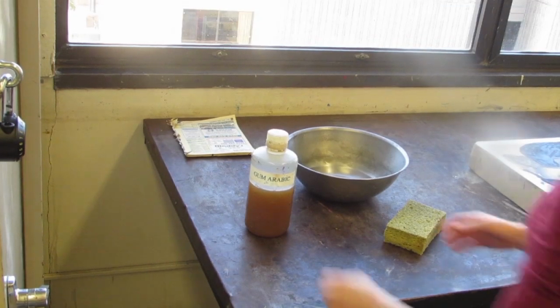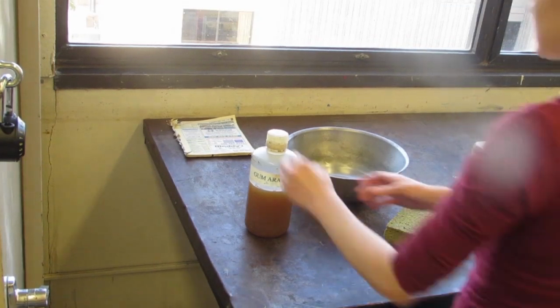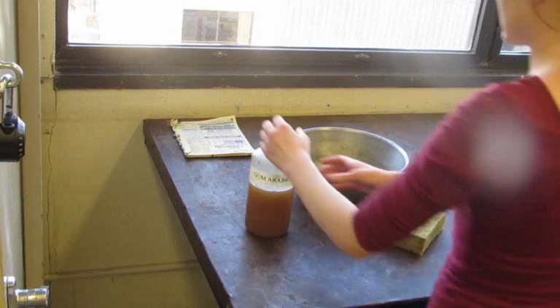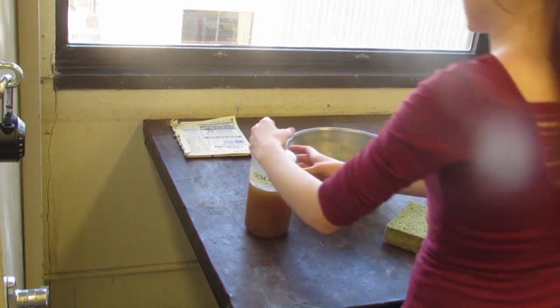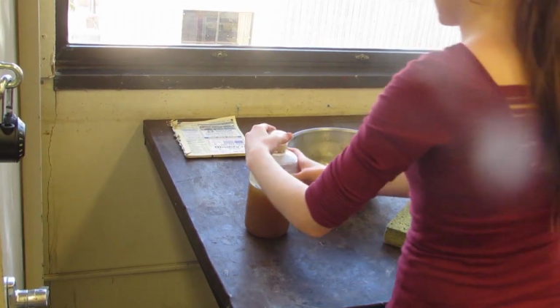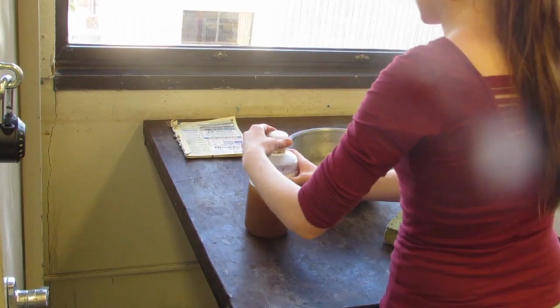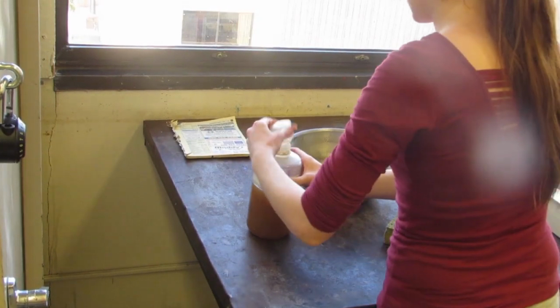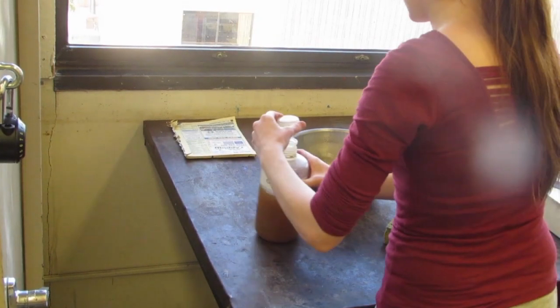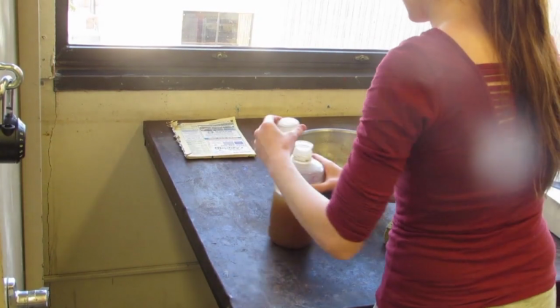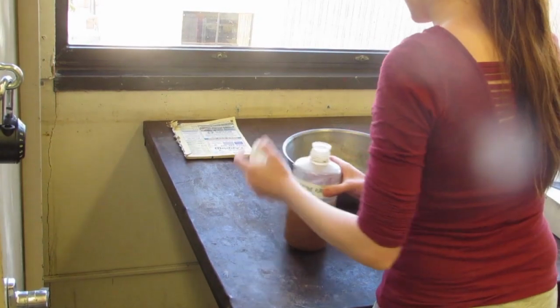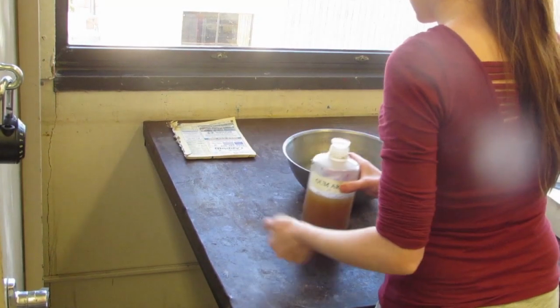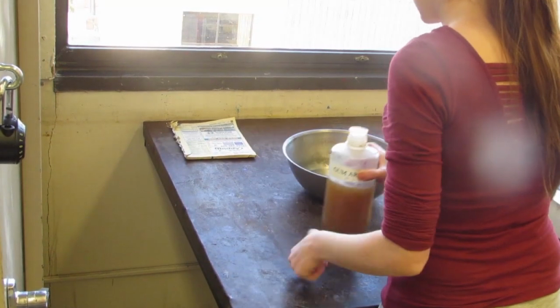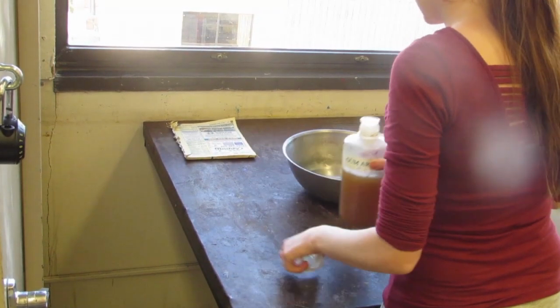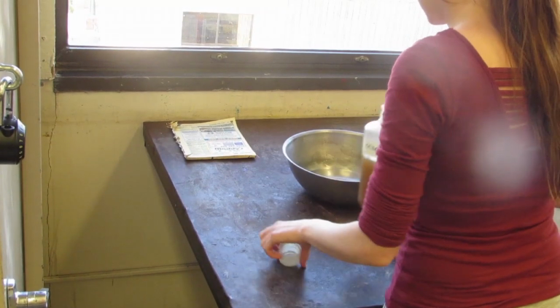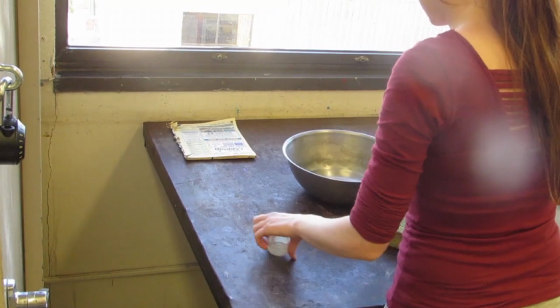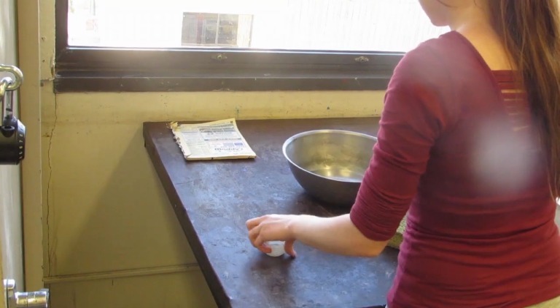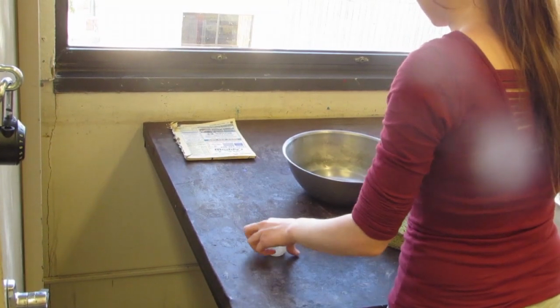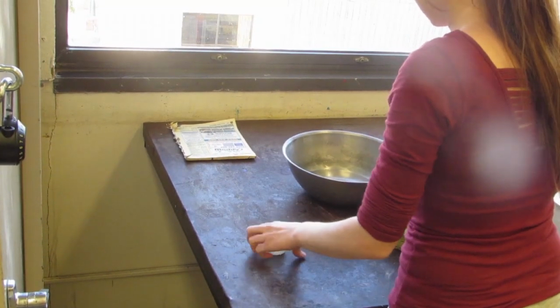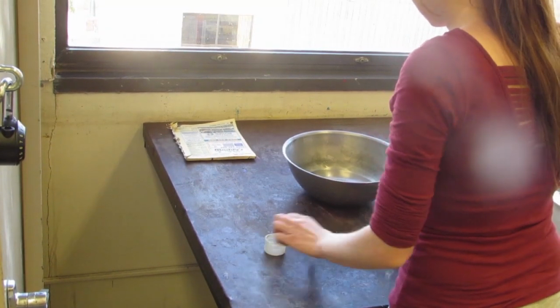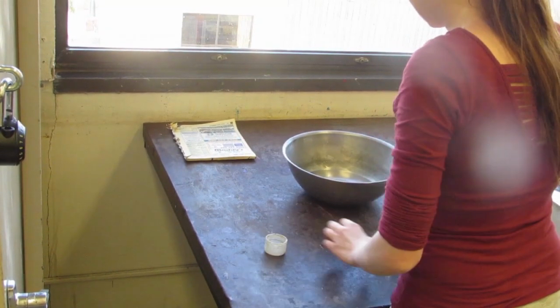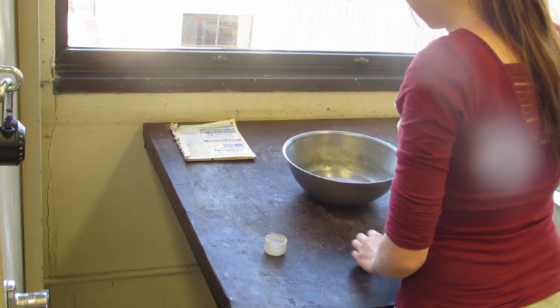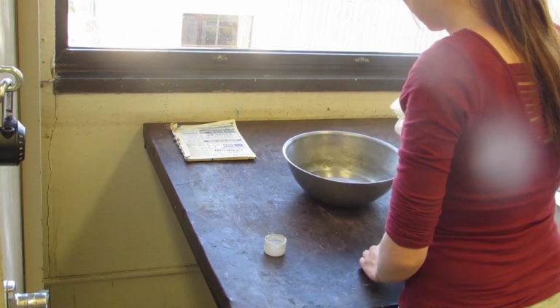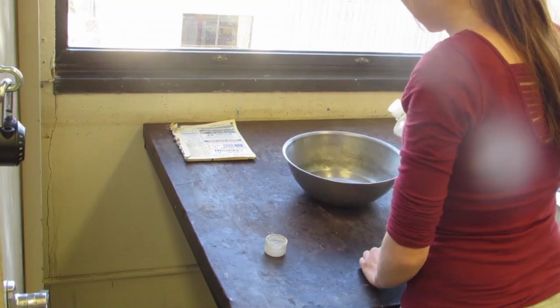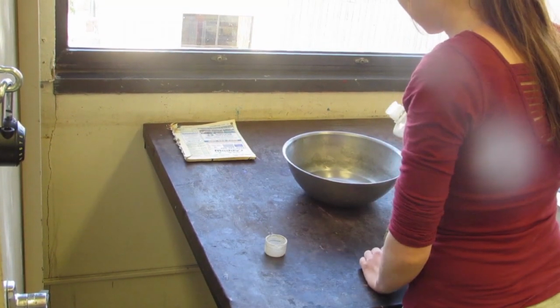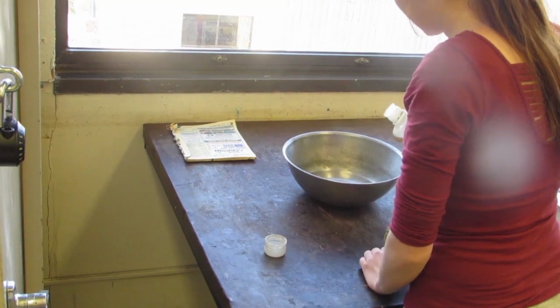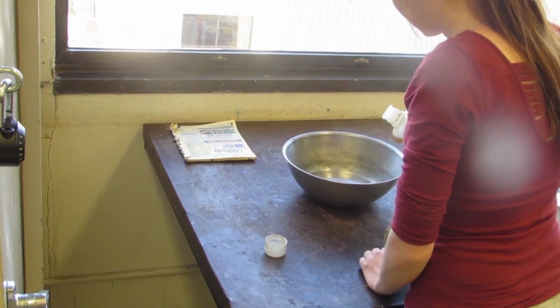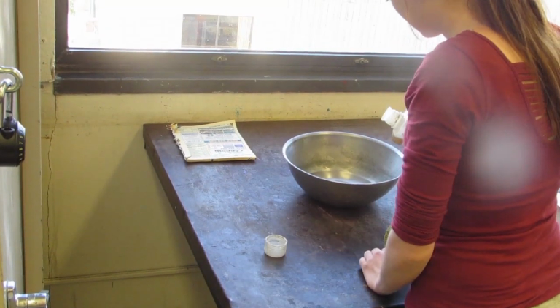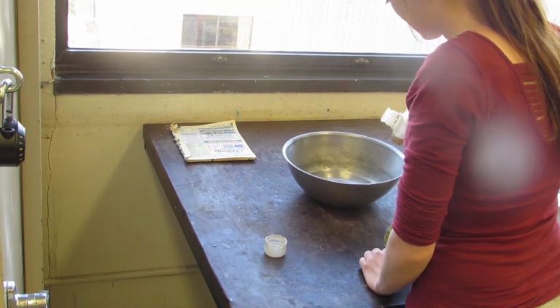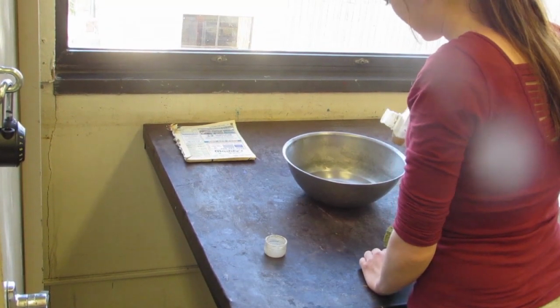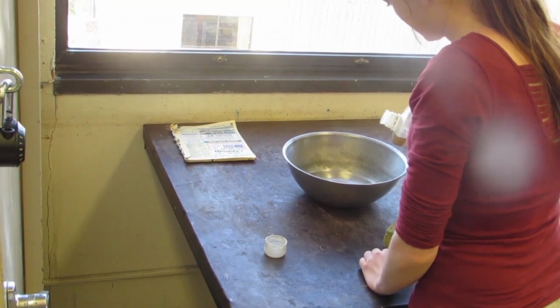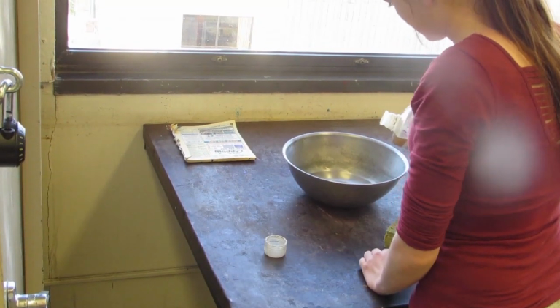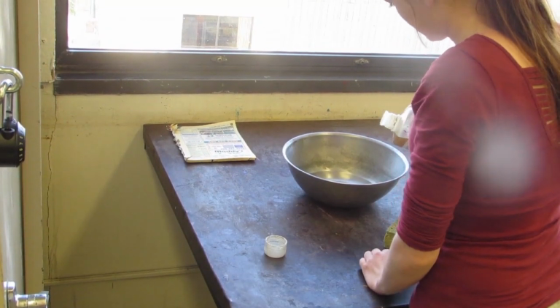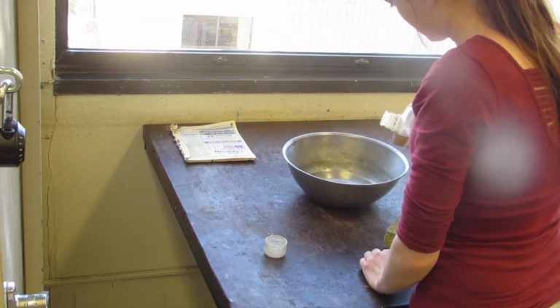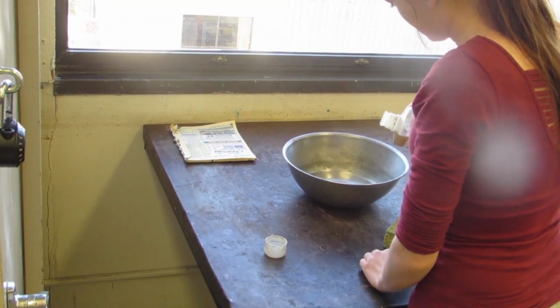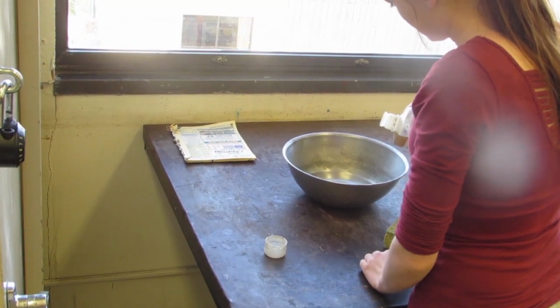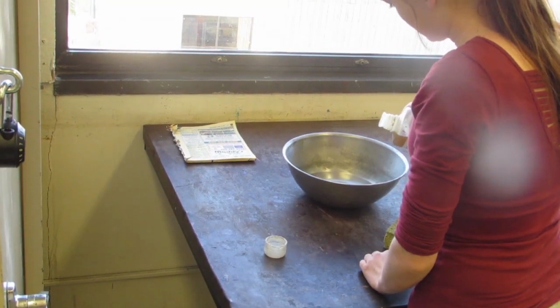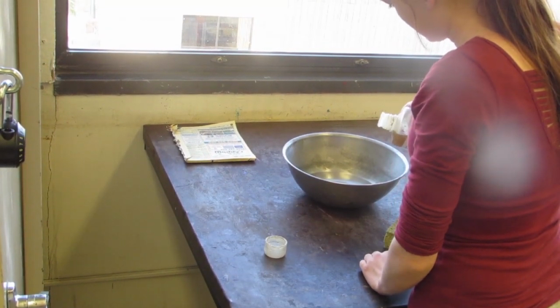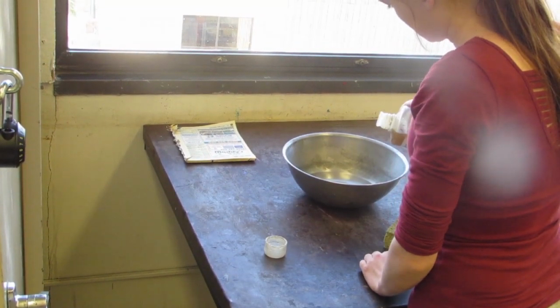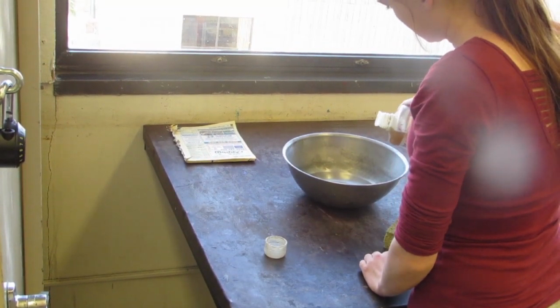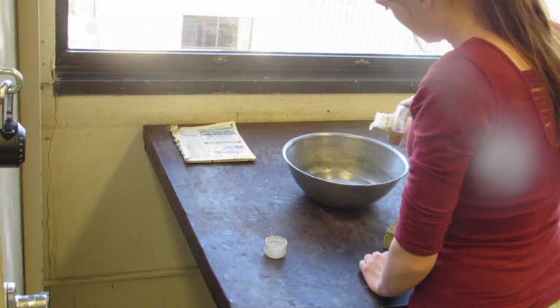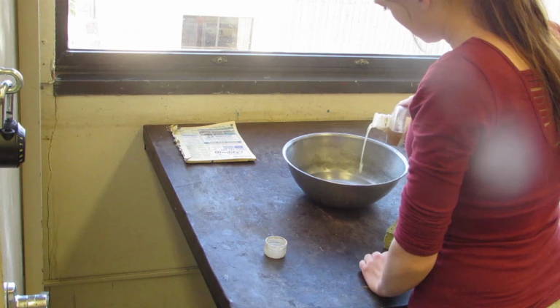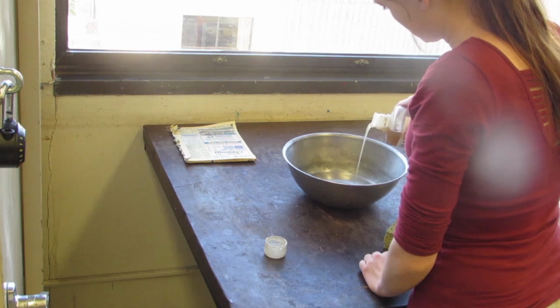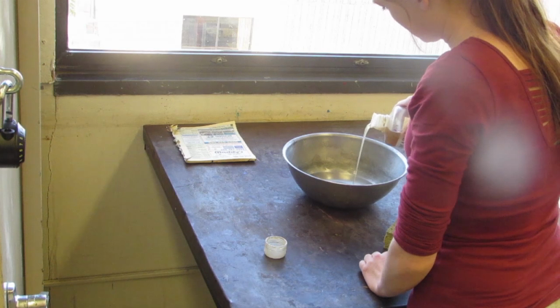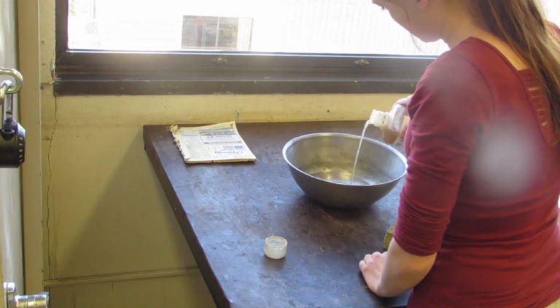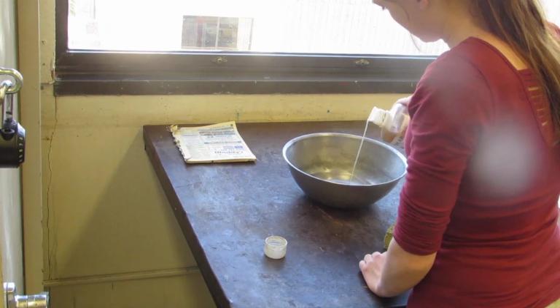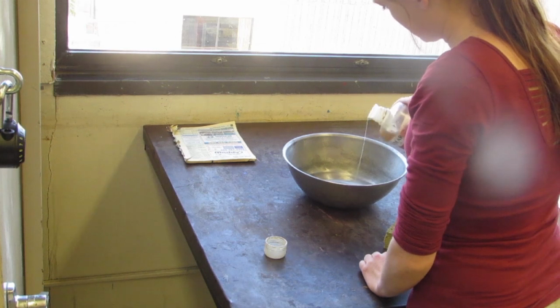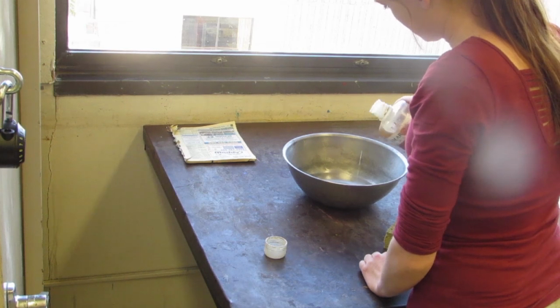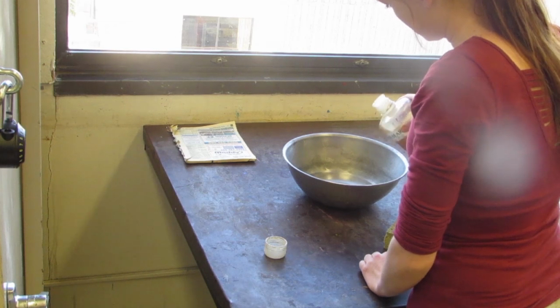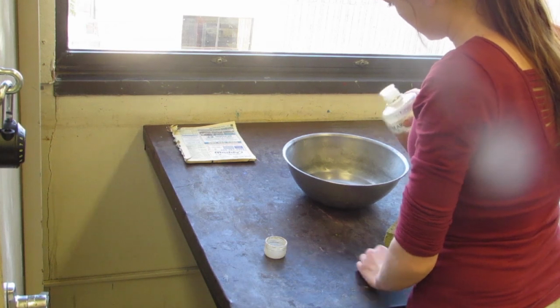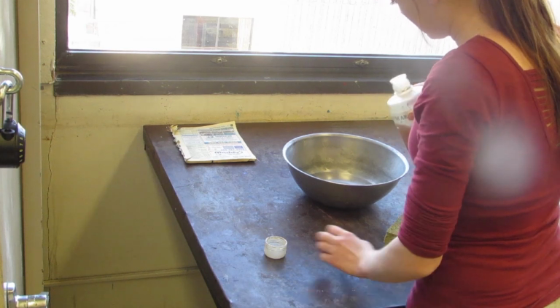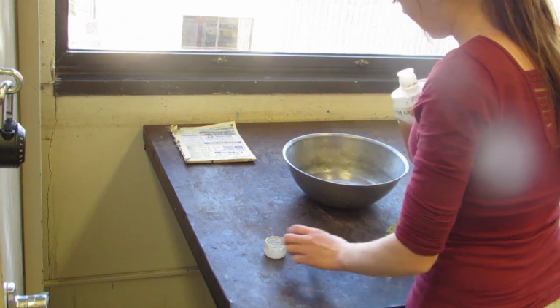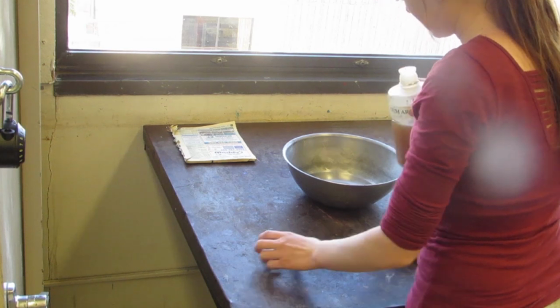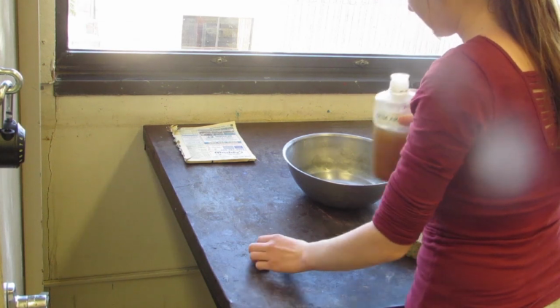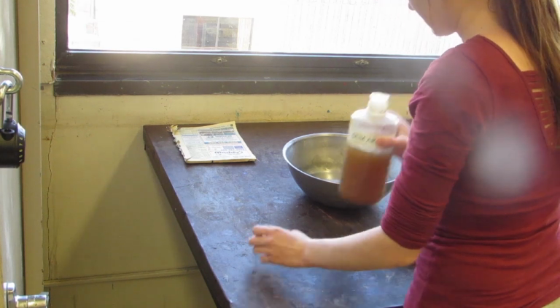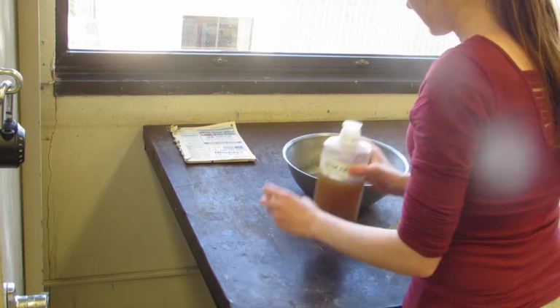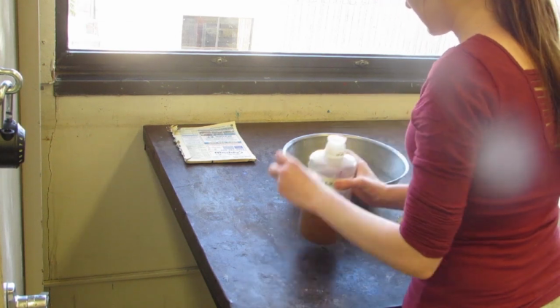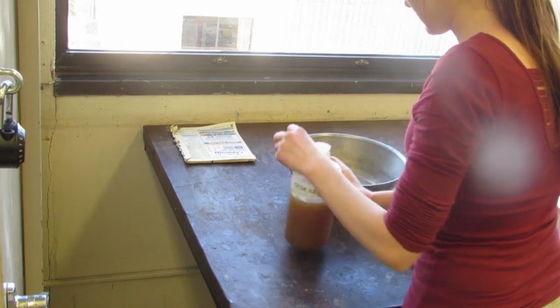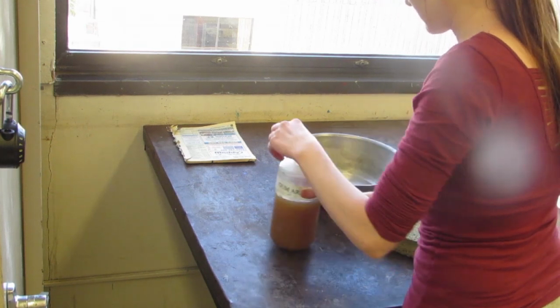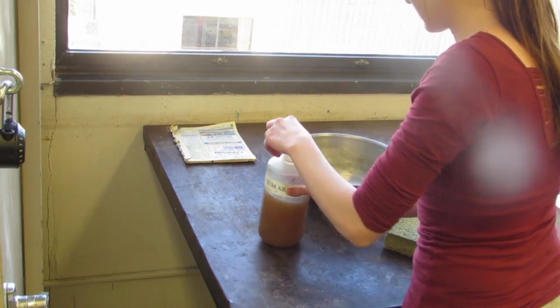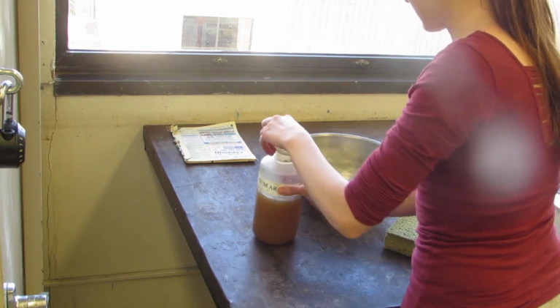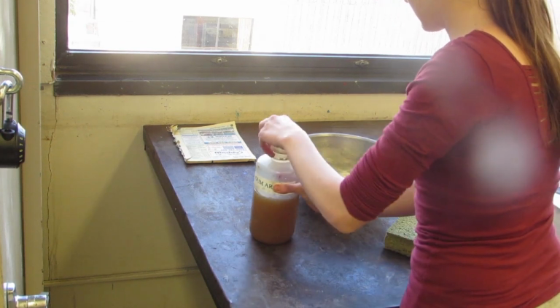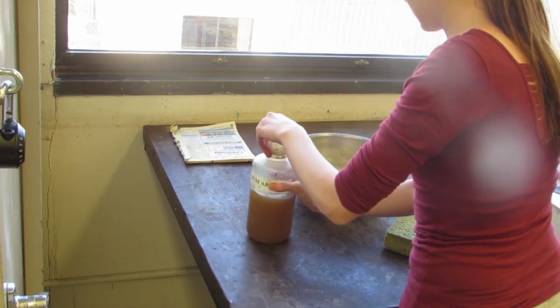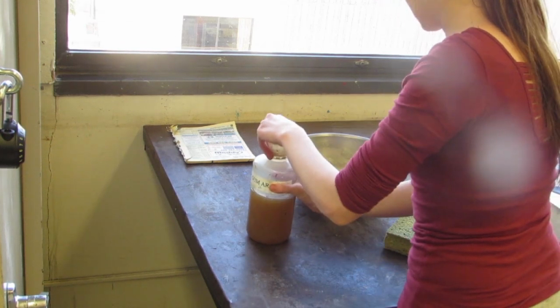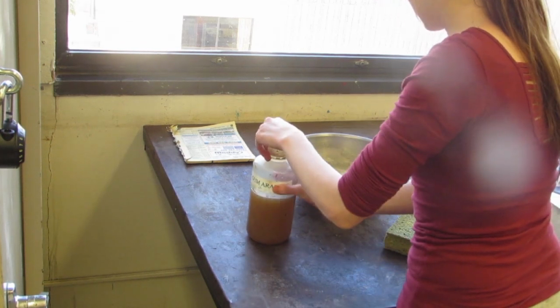Get a clean bowl and a clean sponge and put a little bit of water in it, then add a tiny bit of gum arabic to it and mix it using the sponge.